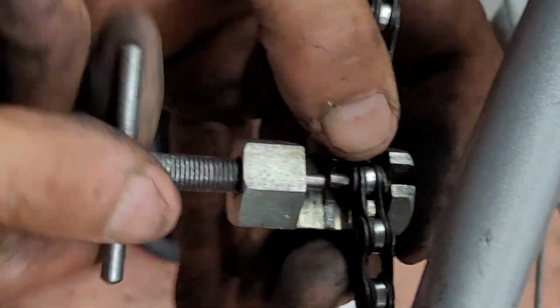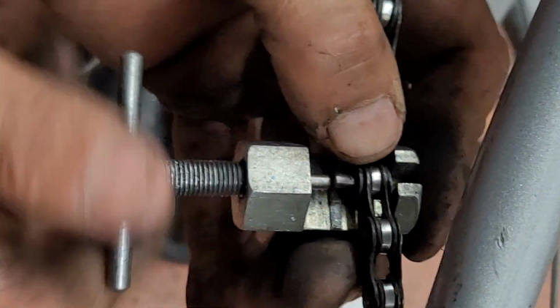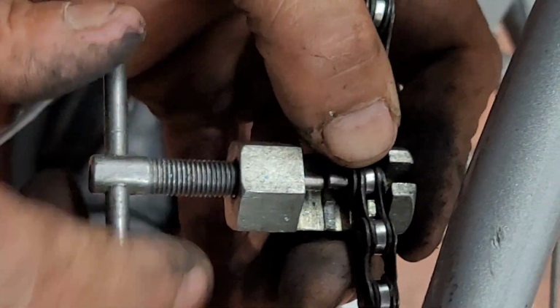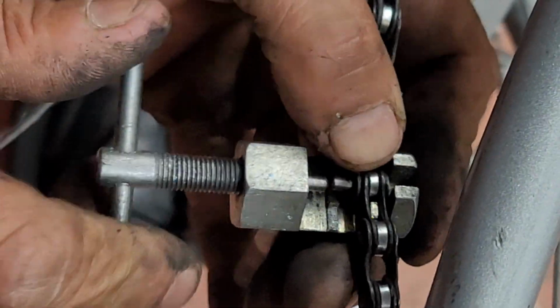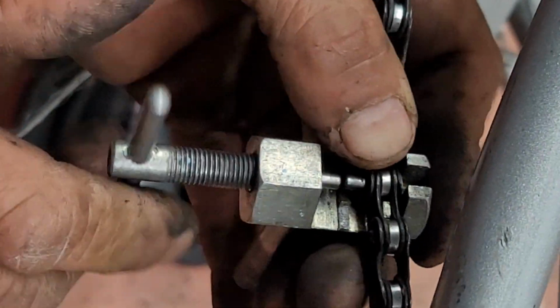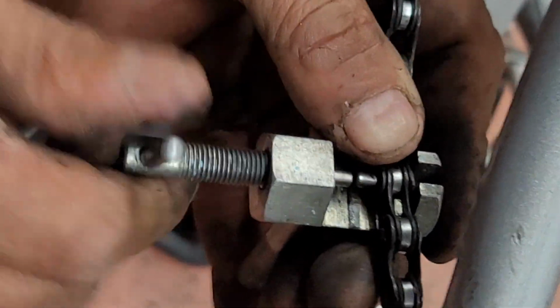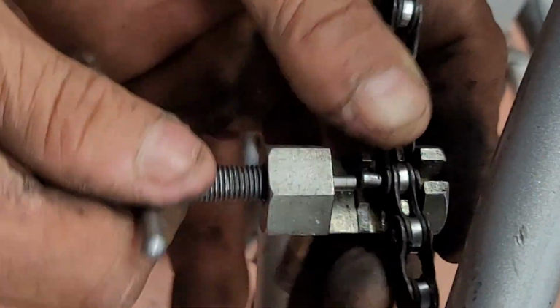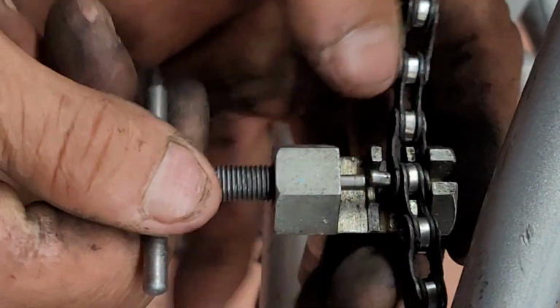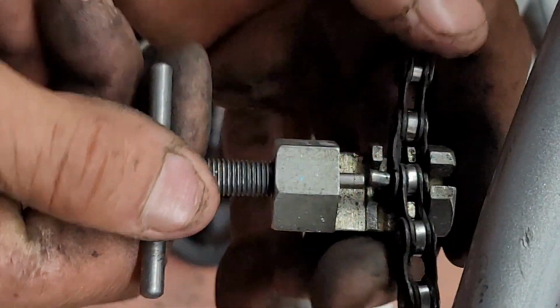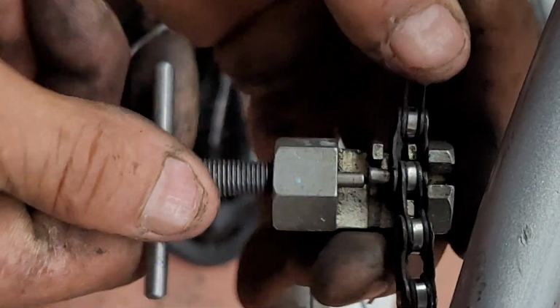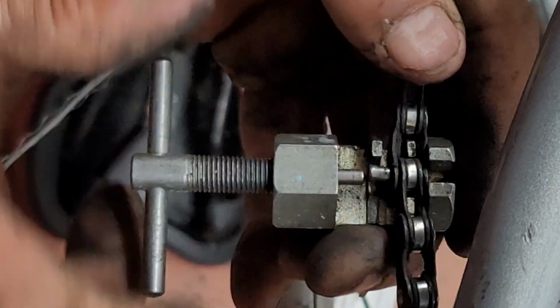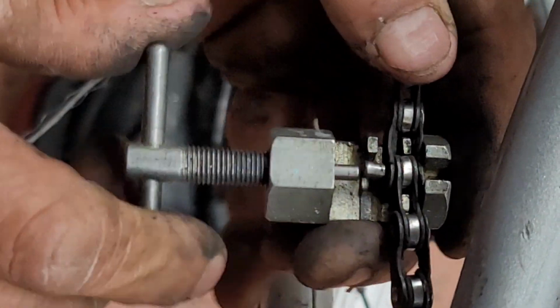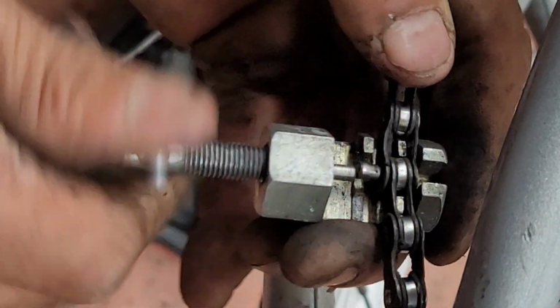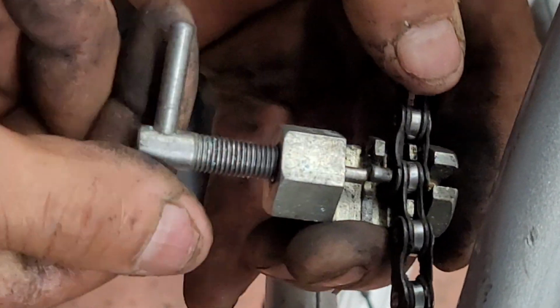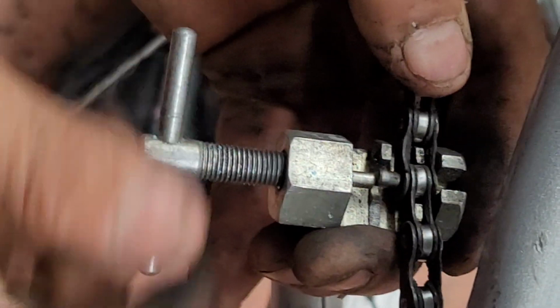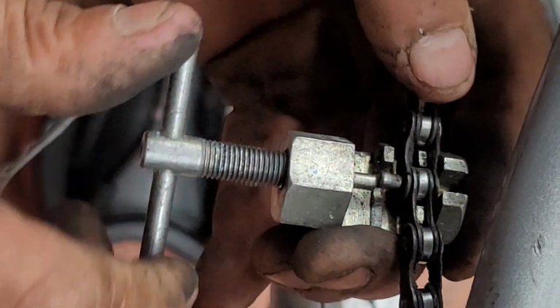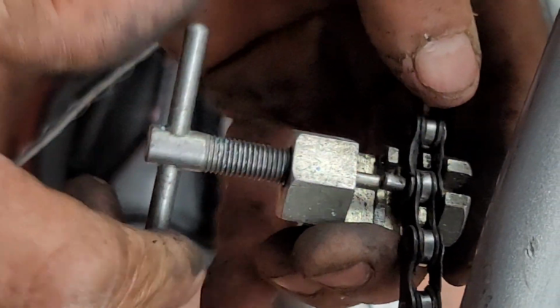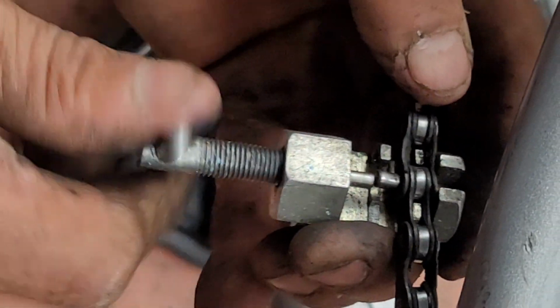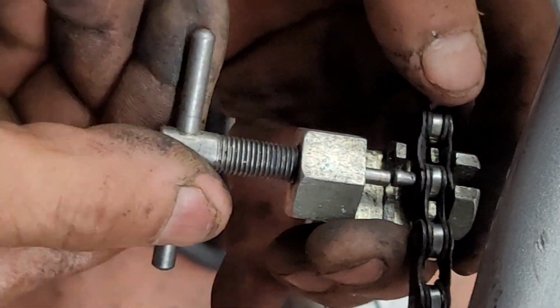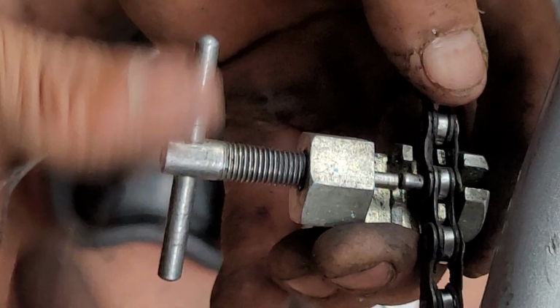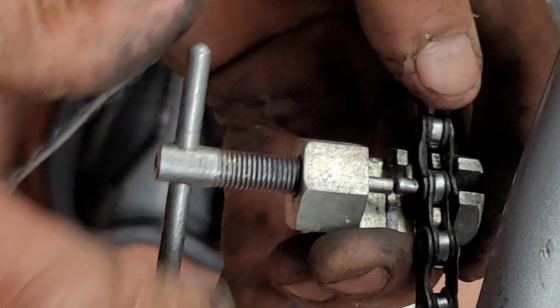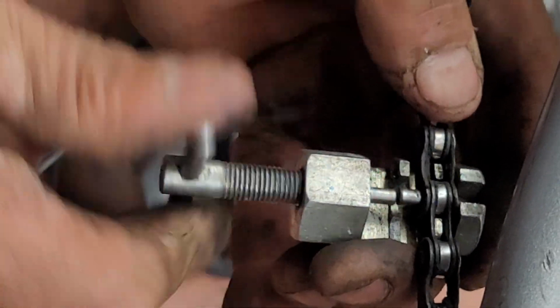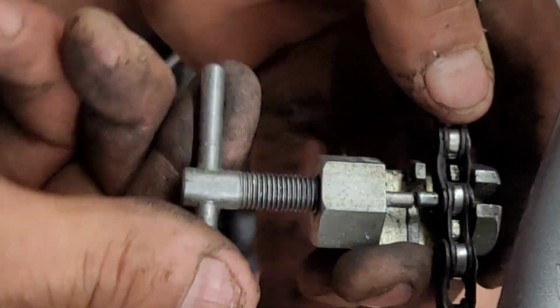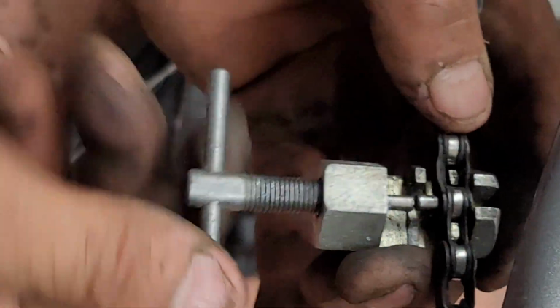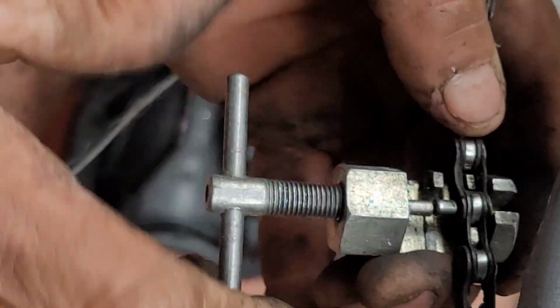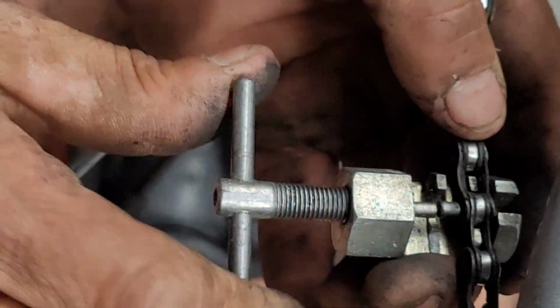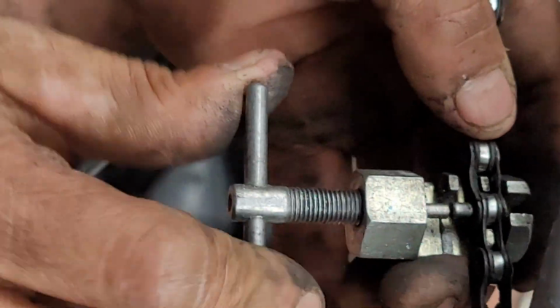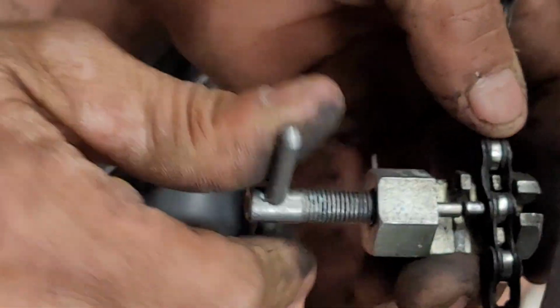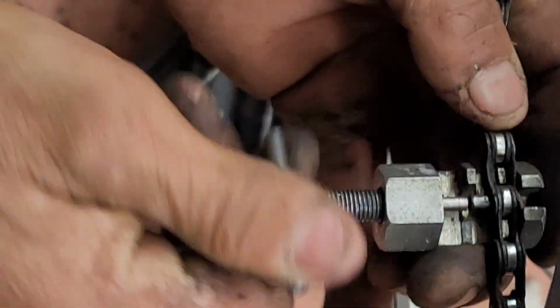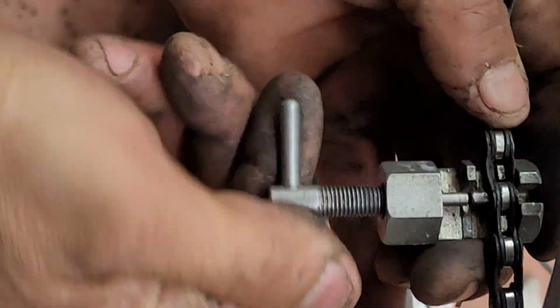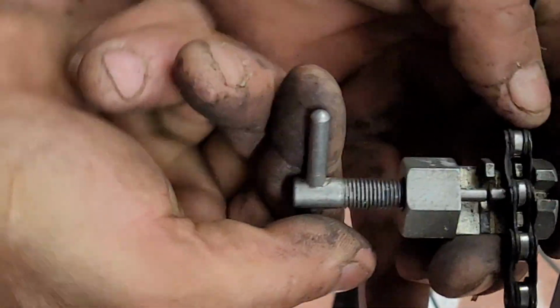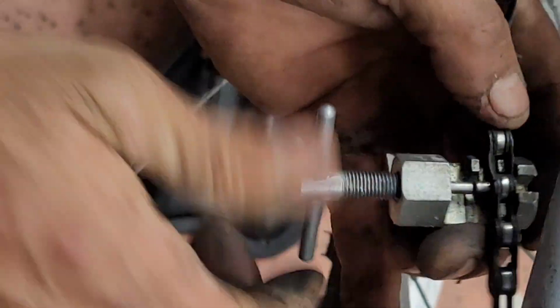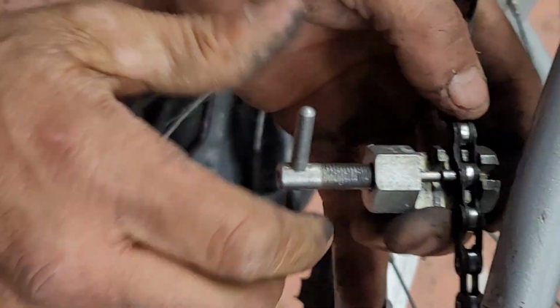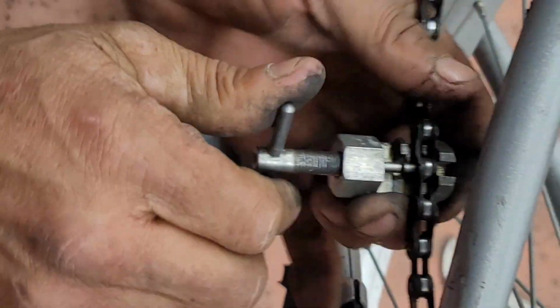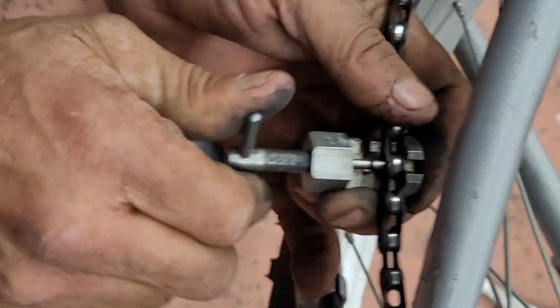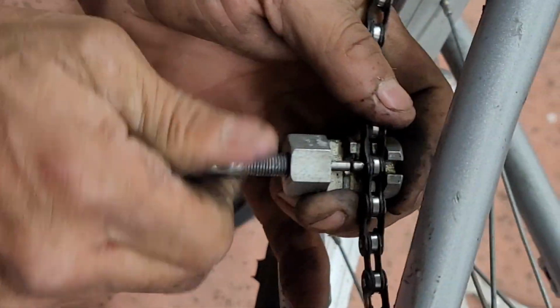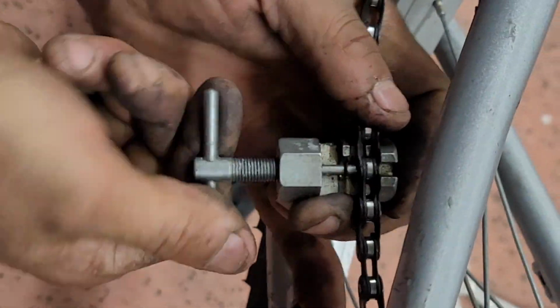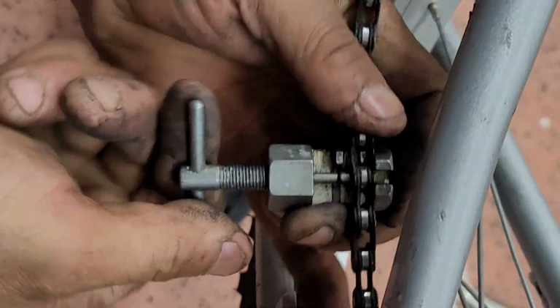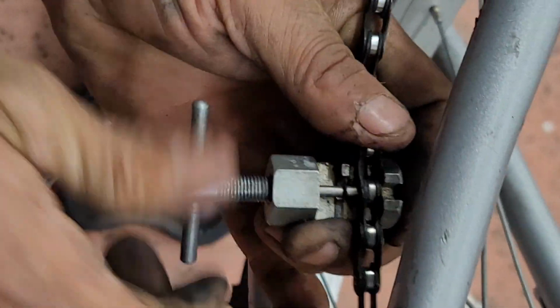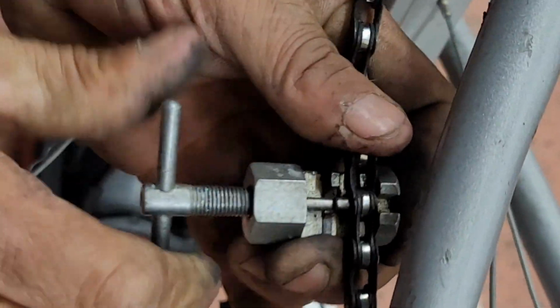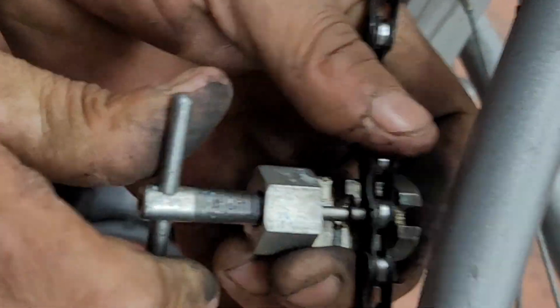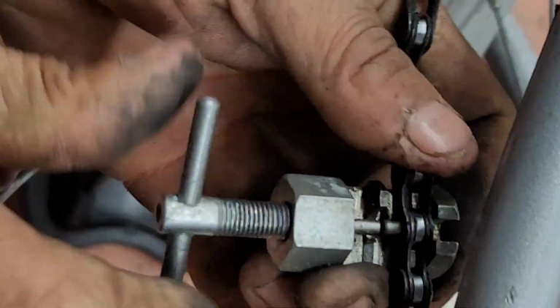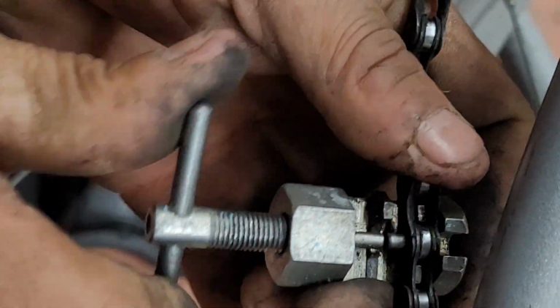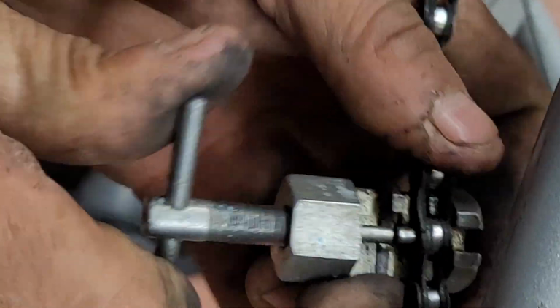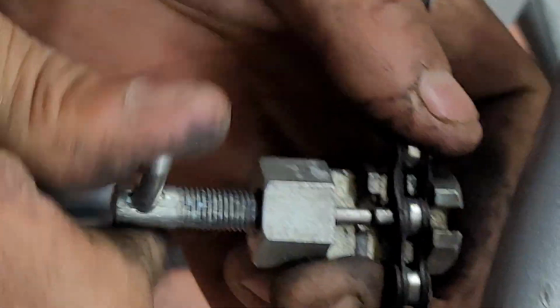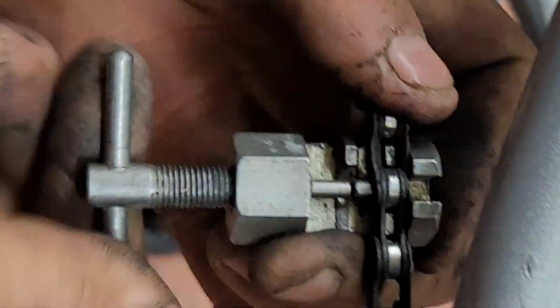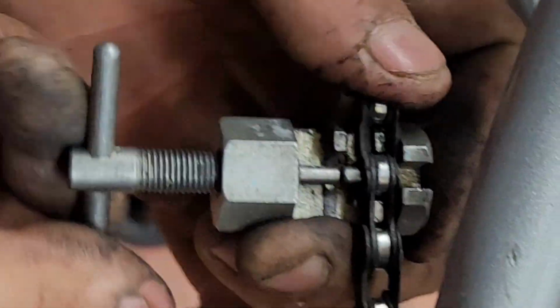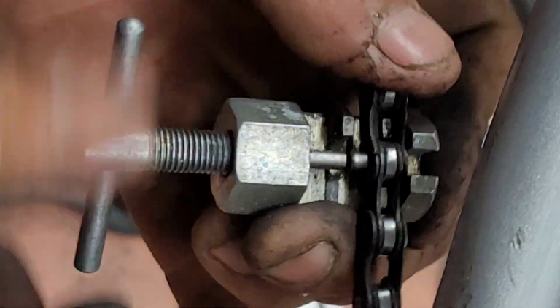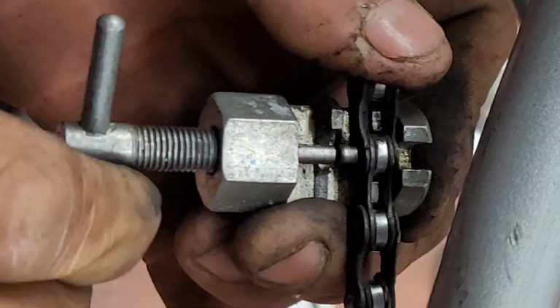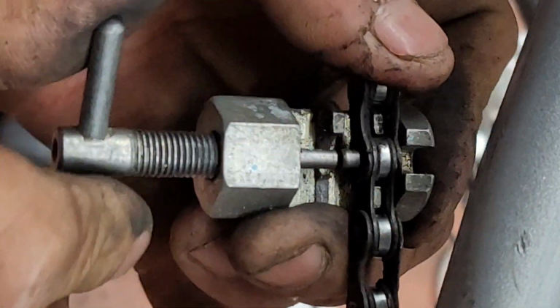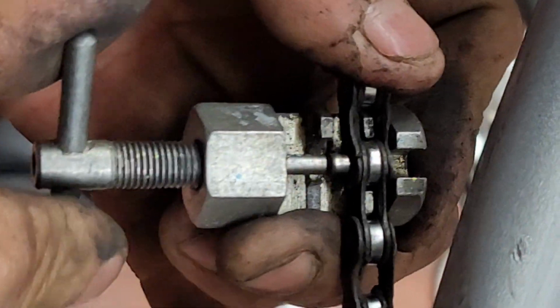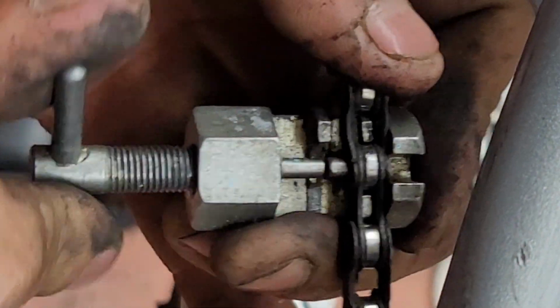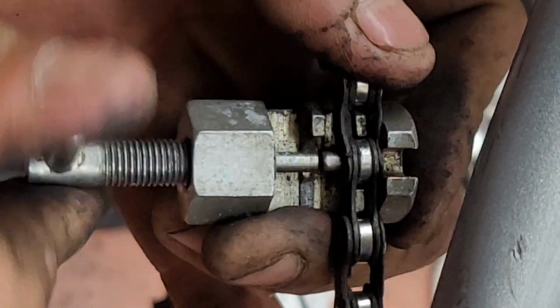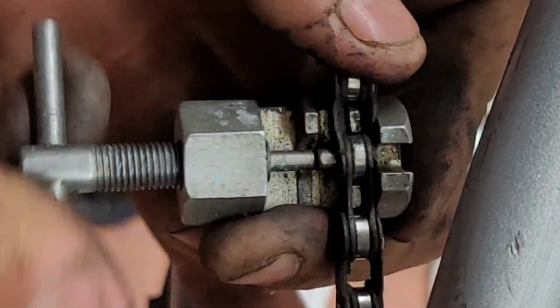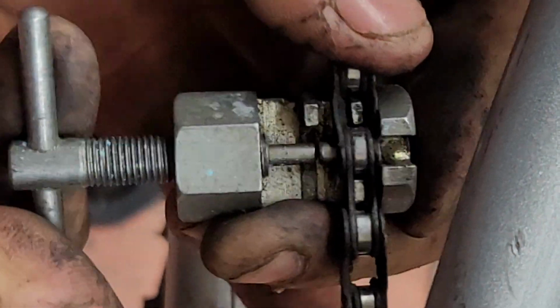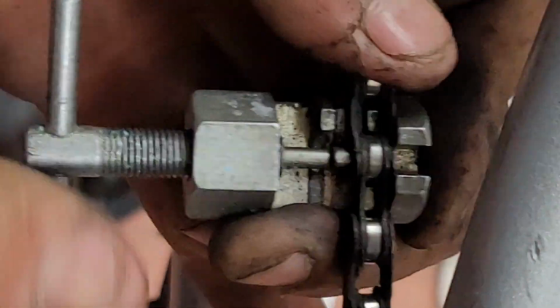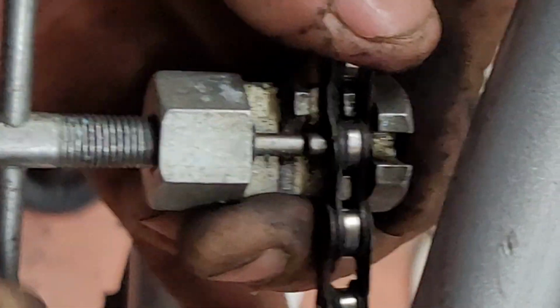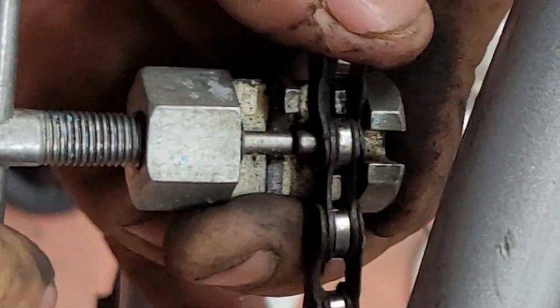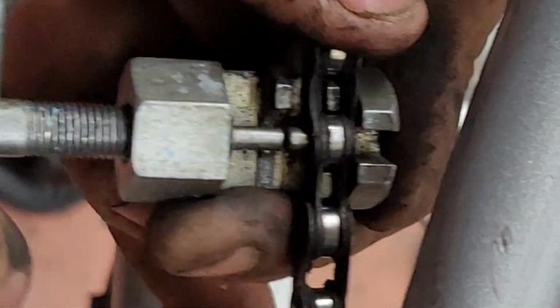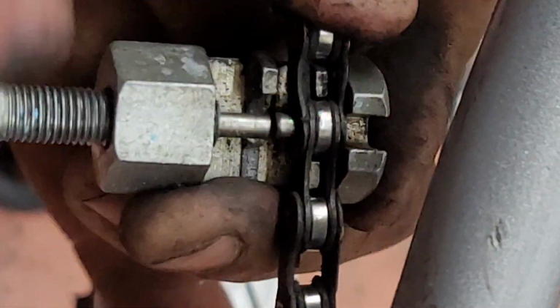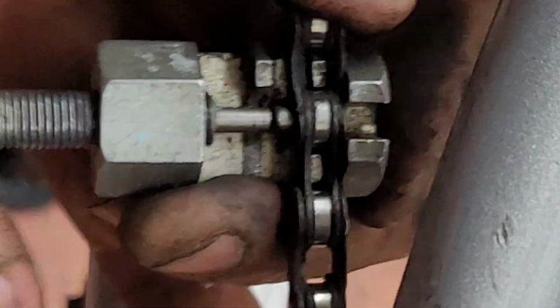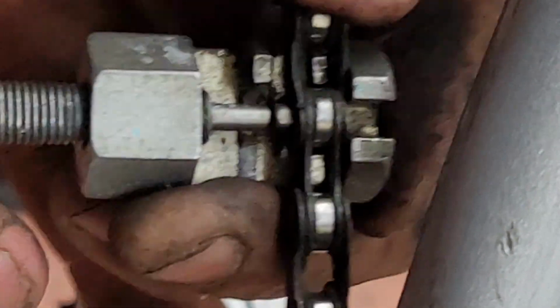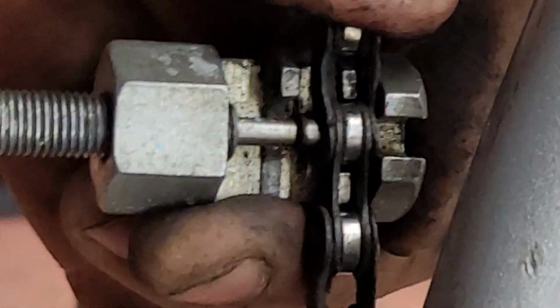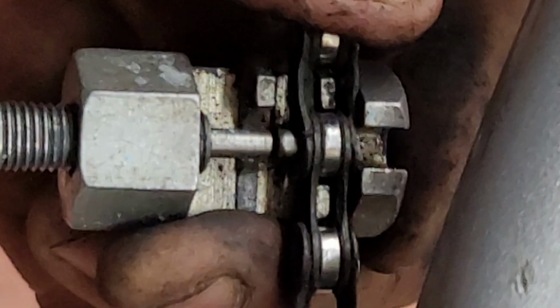See how you snap the pin? You twist it like that until it goes all the way in.